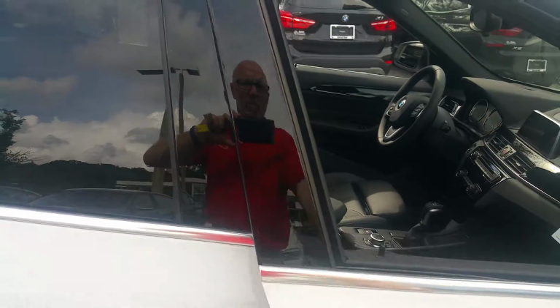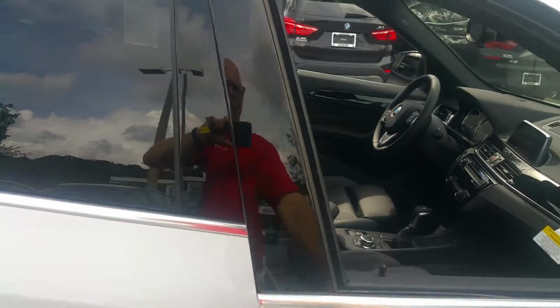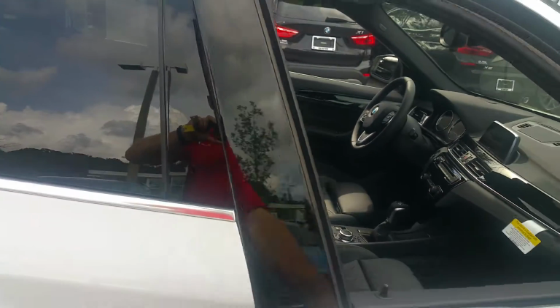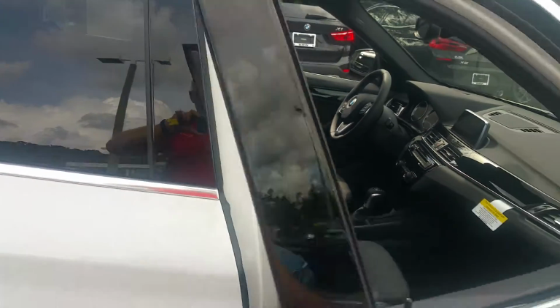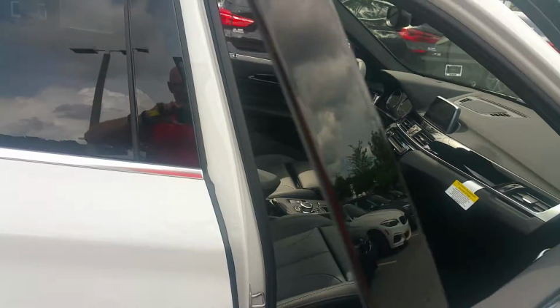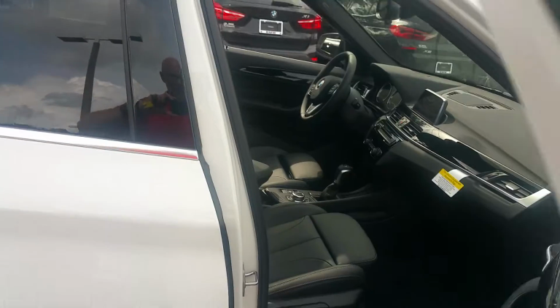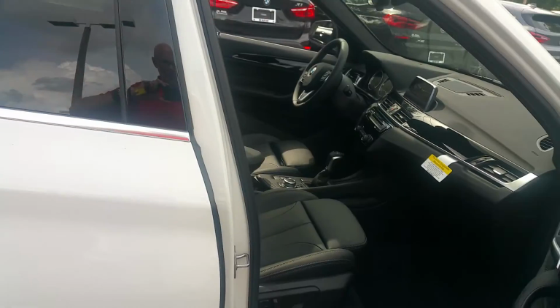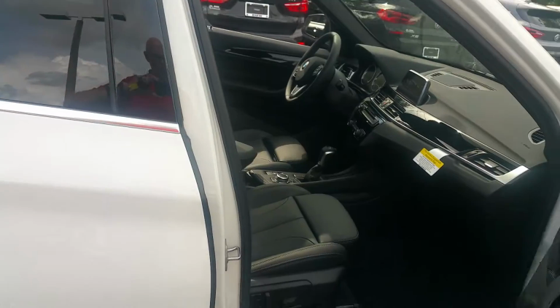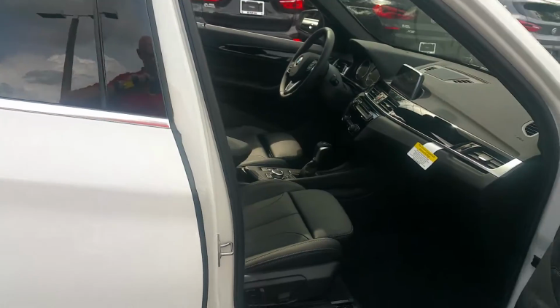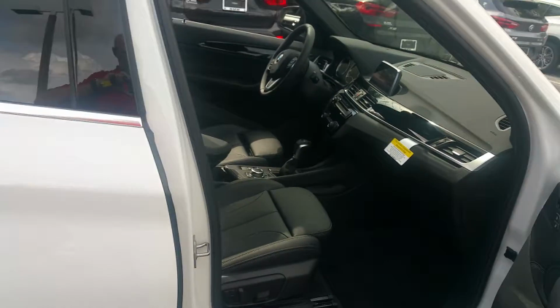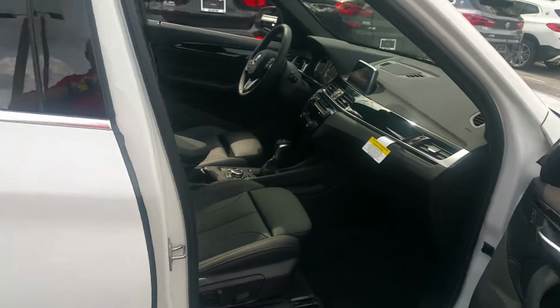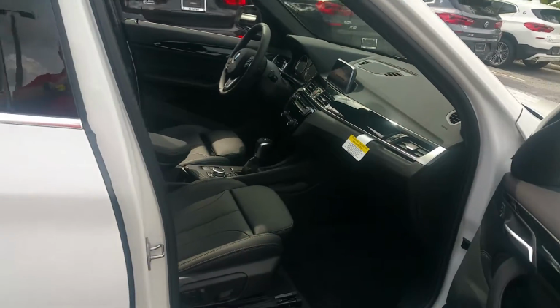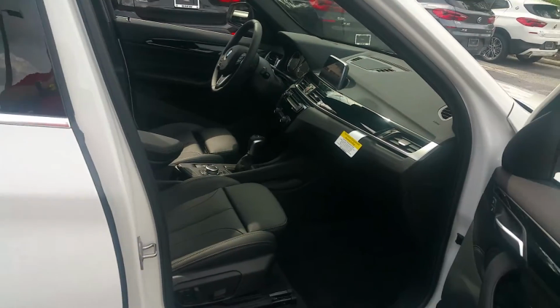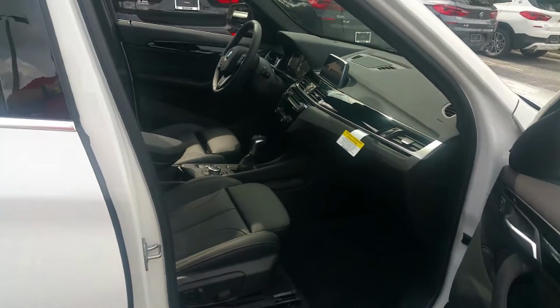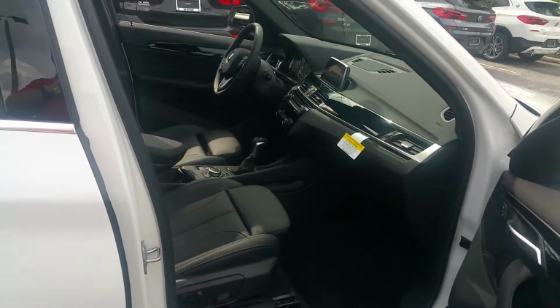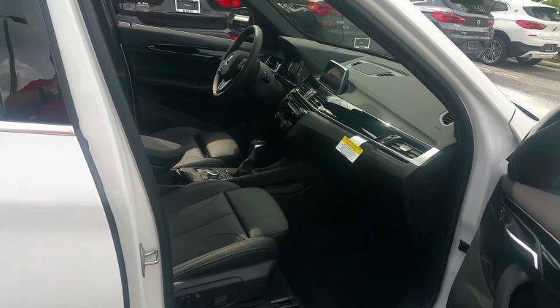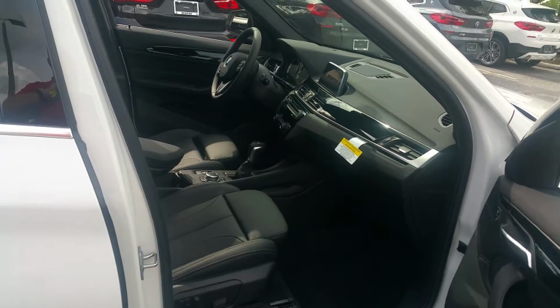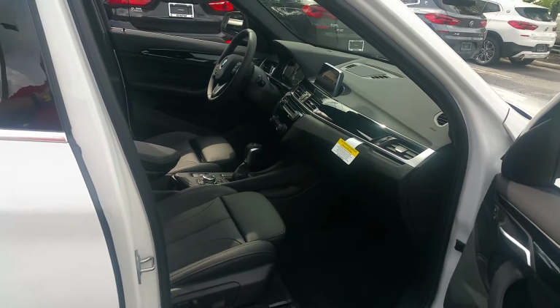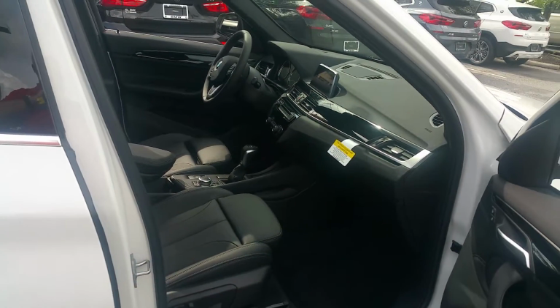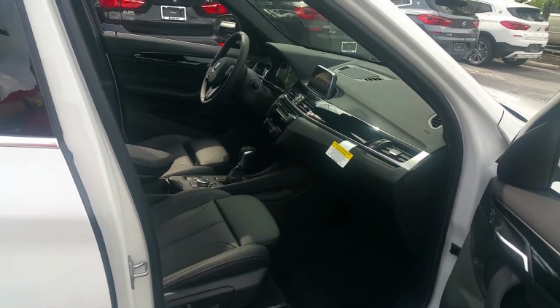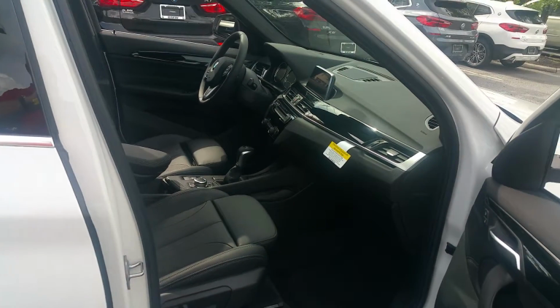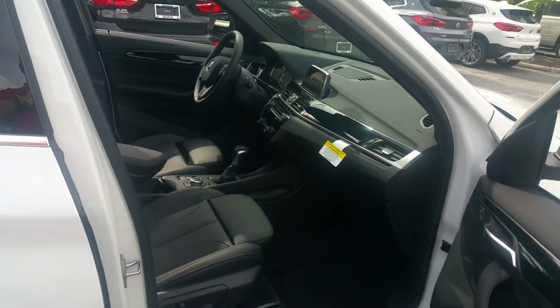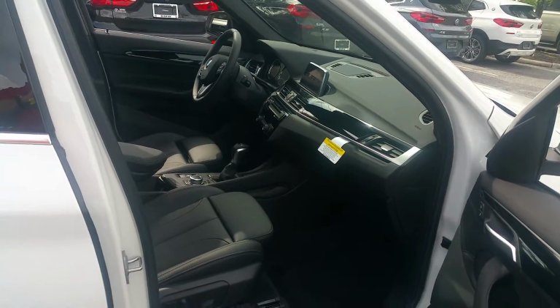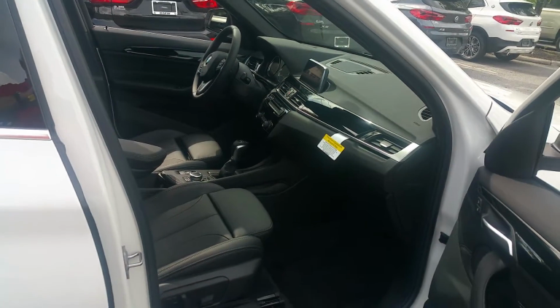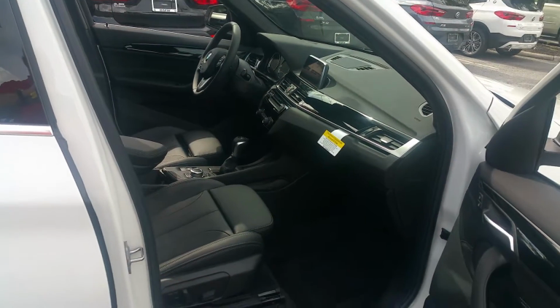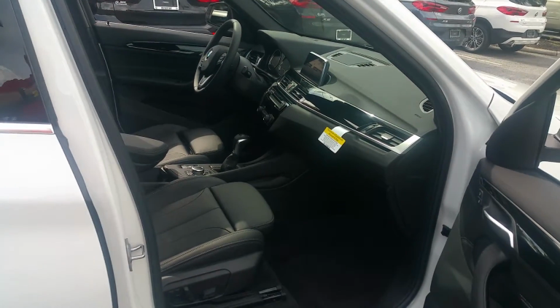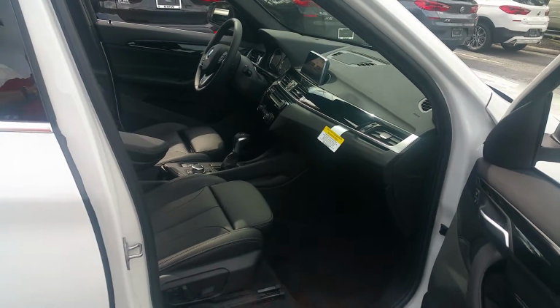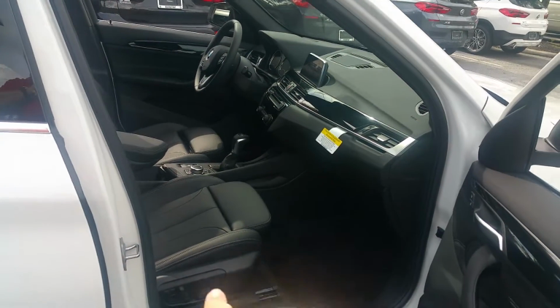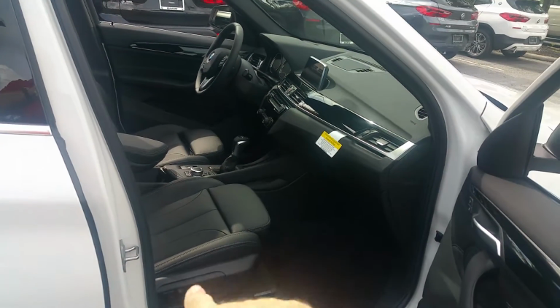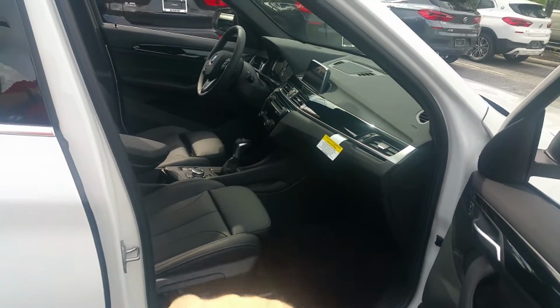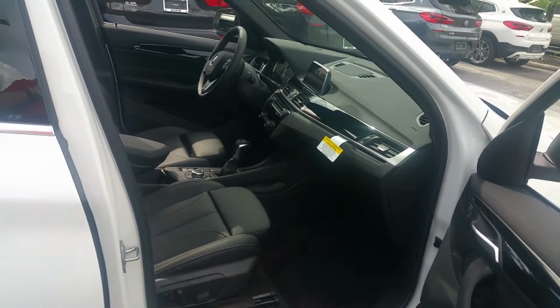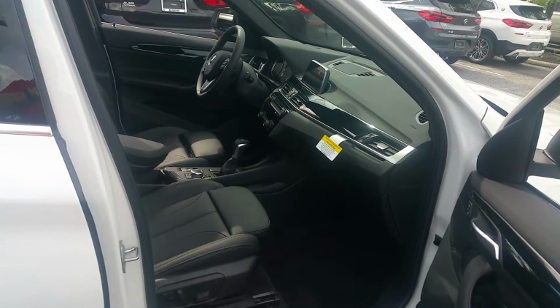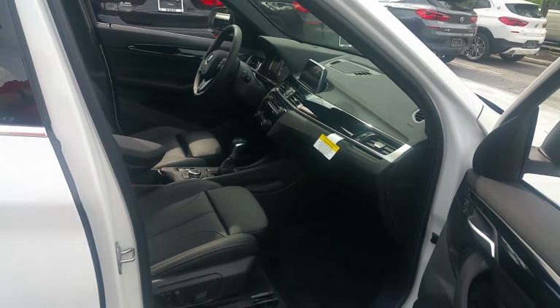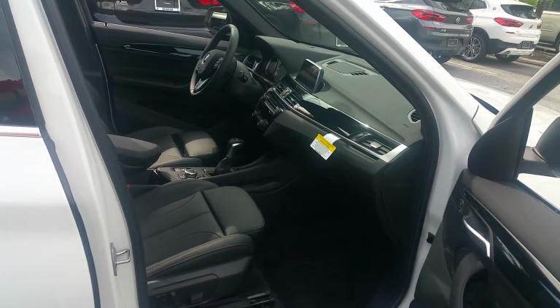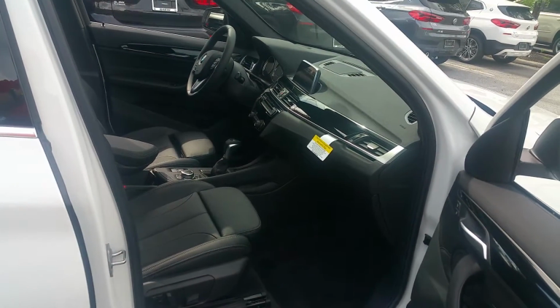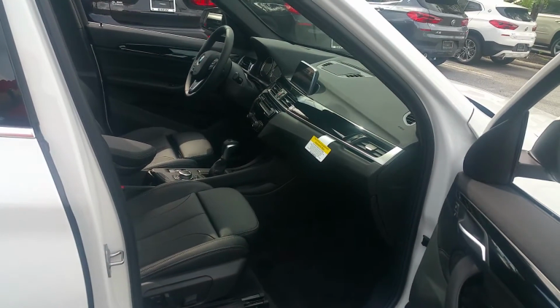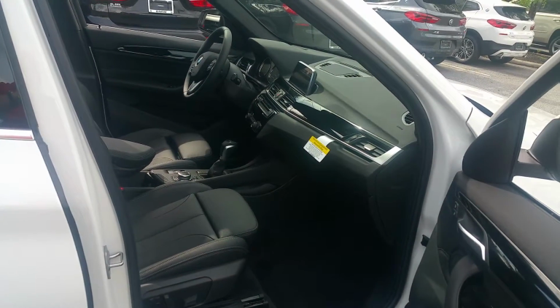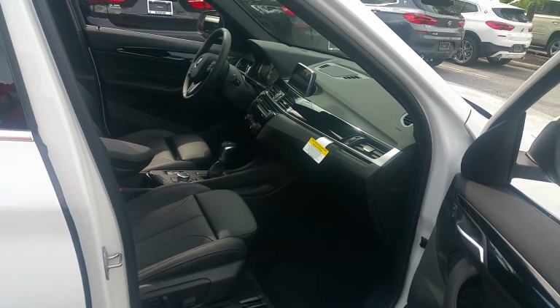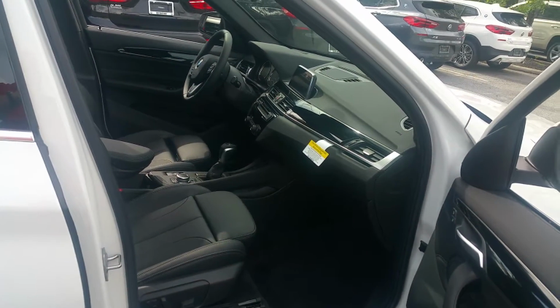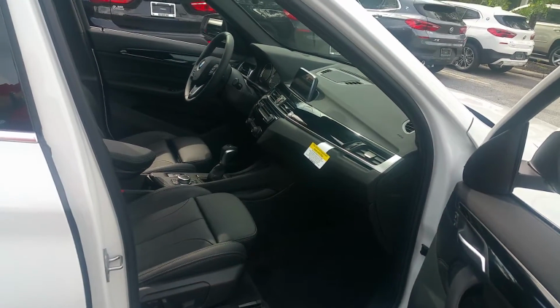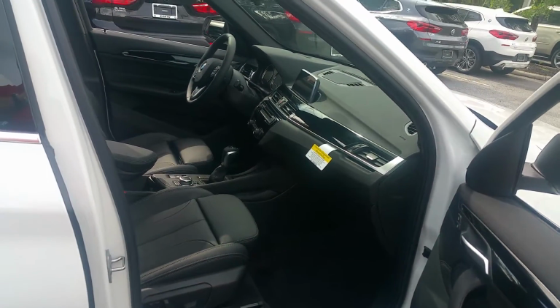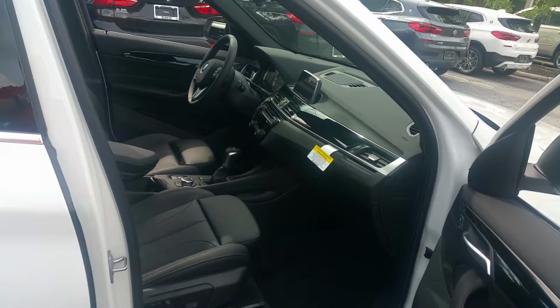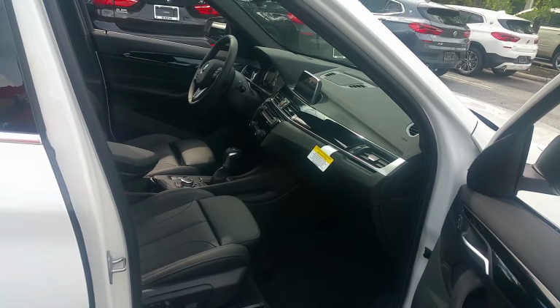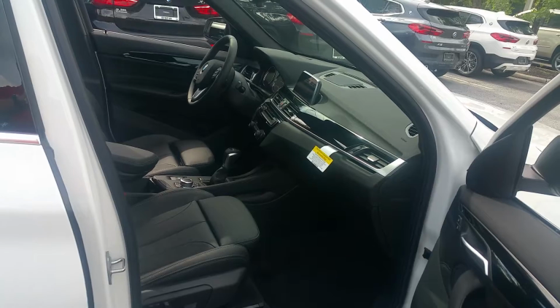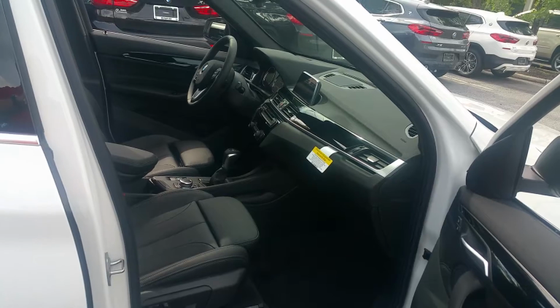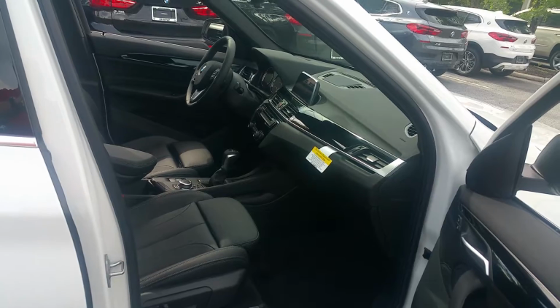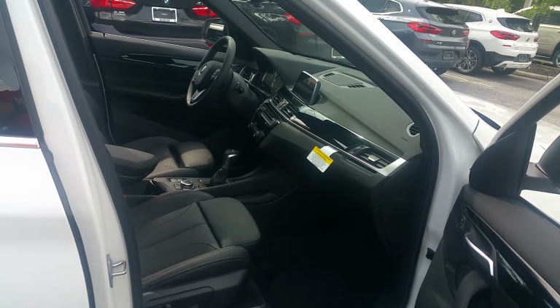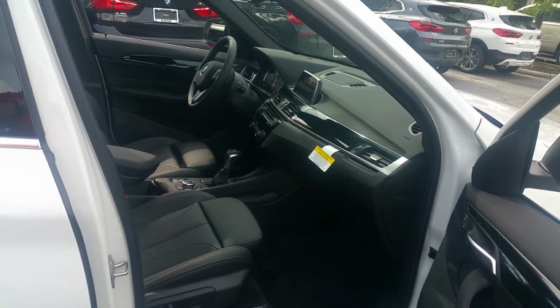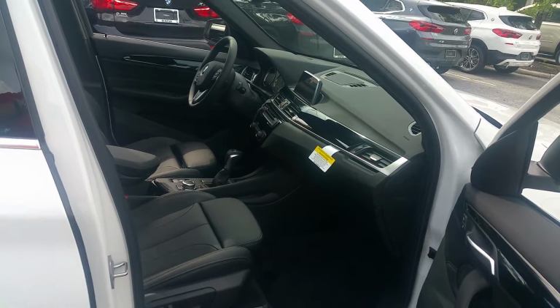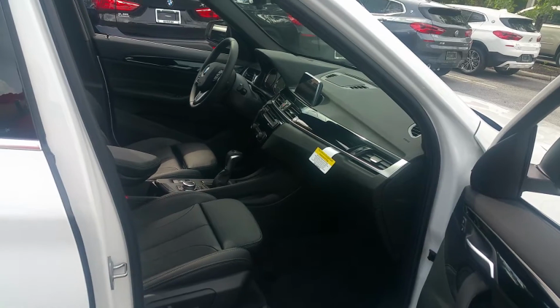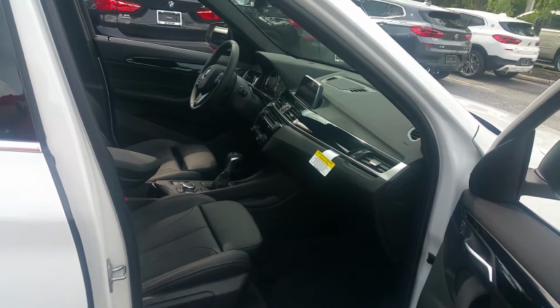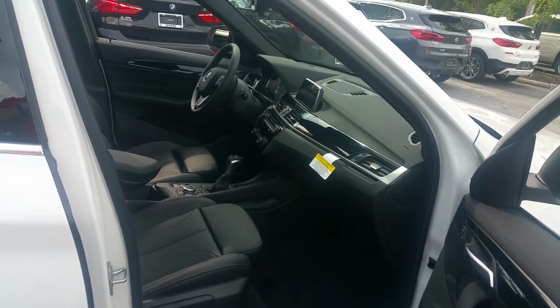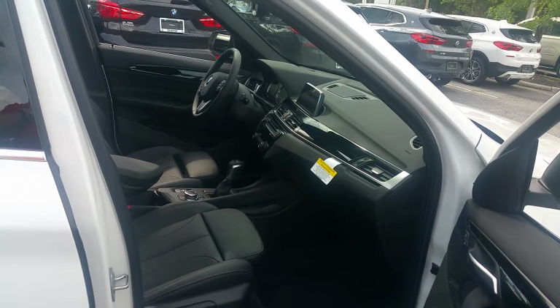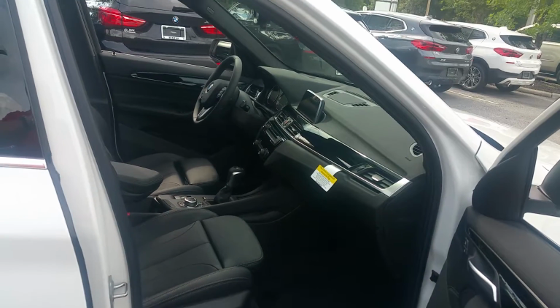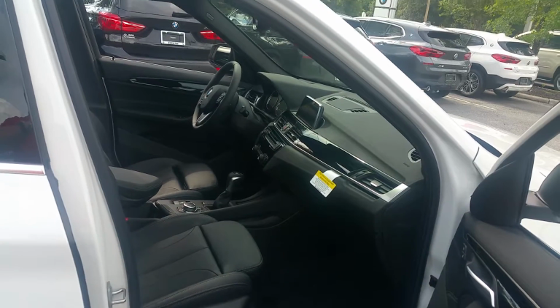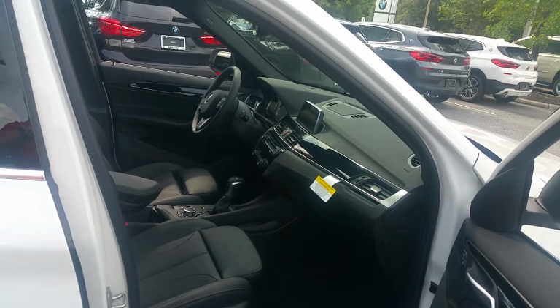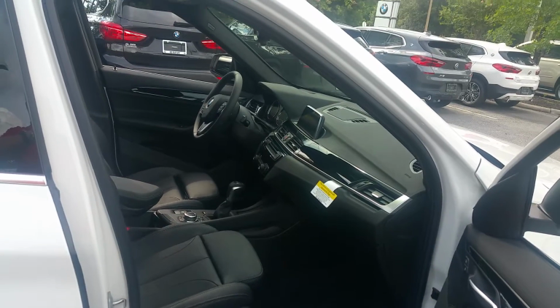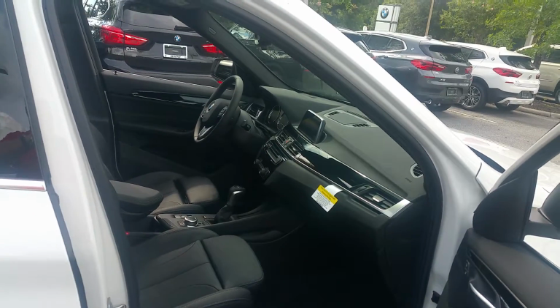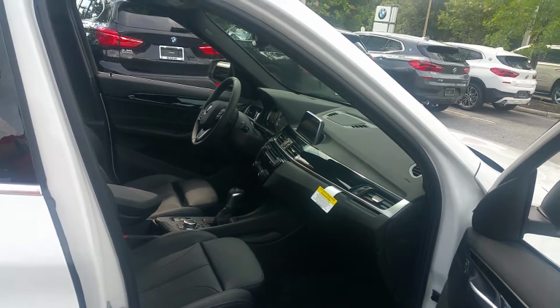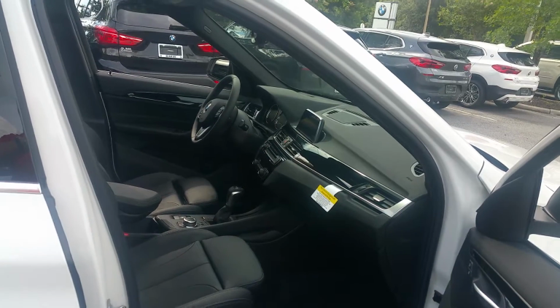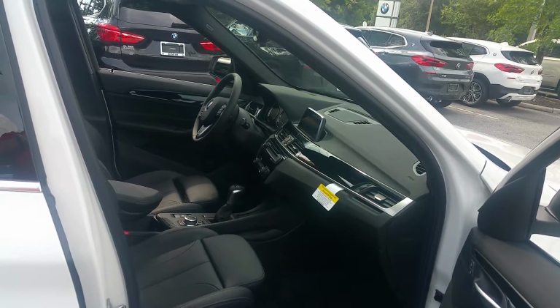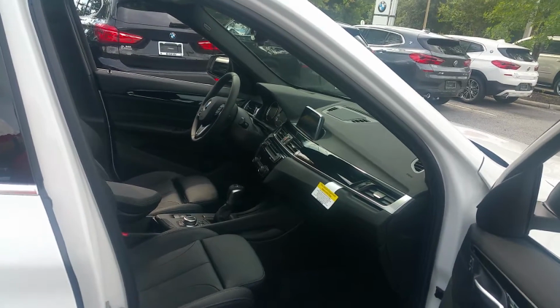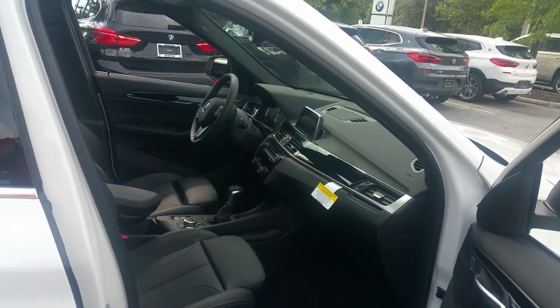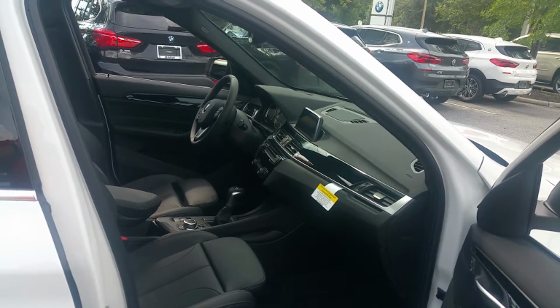Coming around on the driver-passenger side — of course the passenger does have a power seat on this side as well.